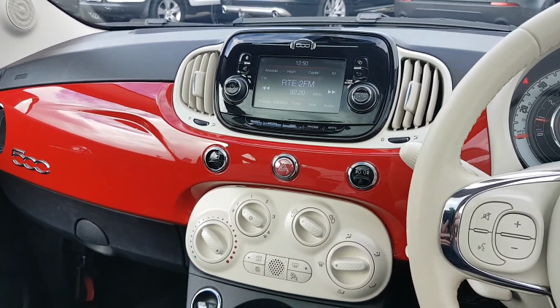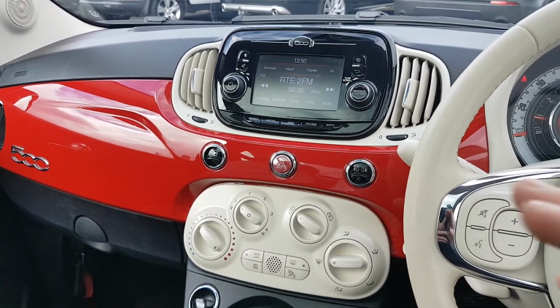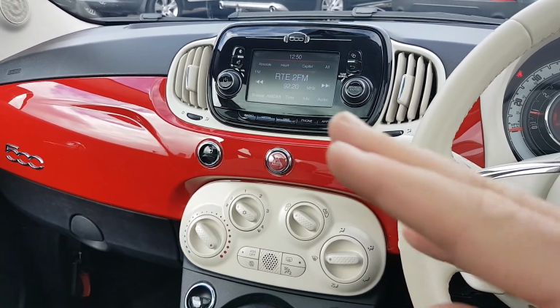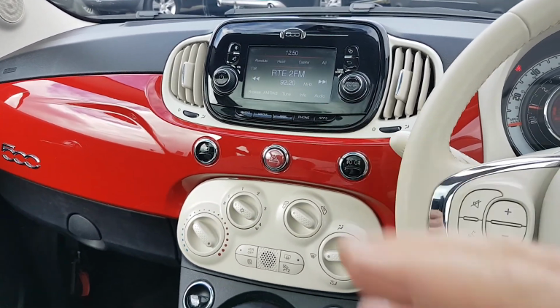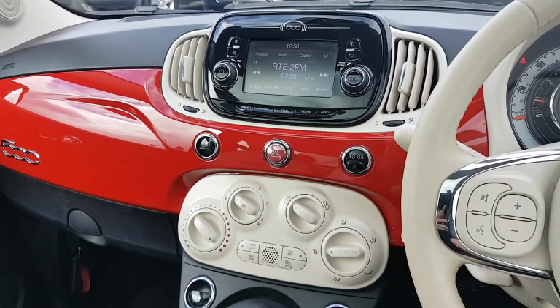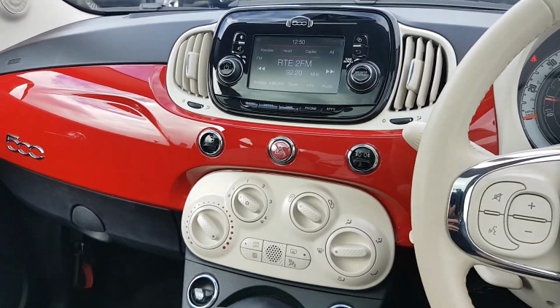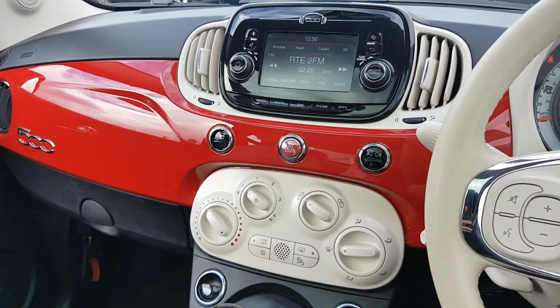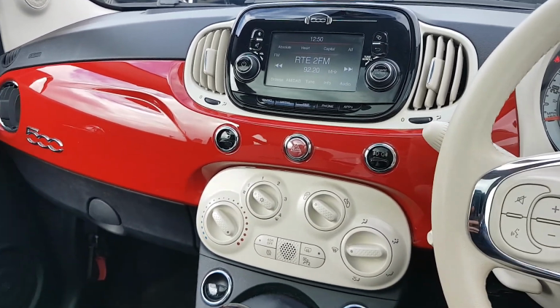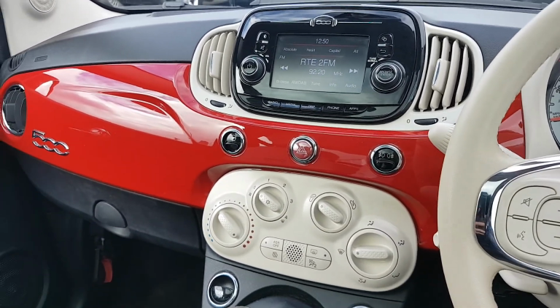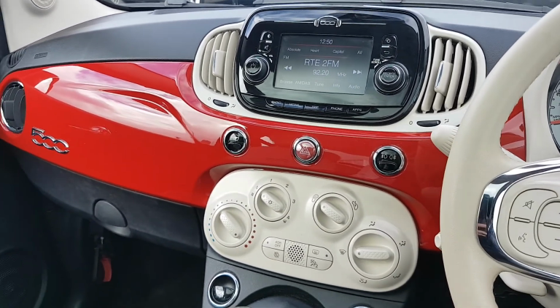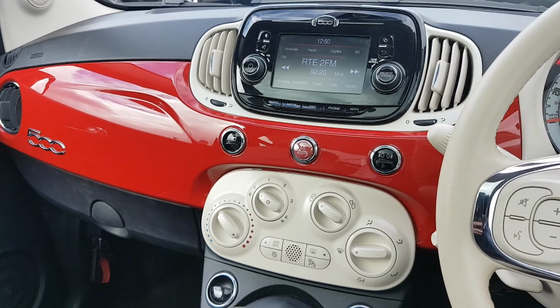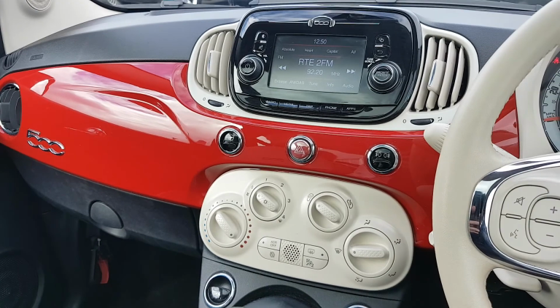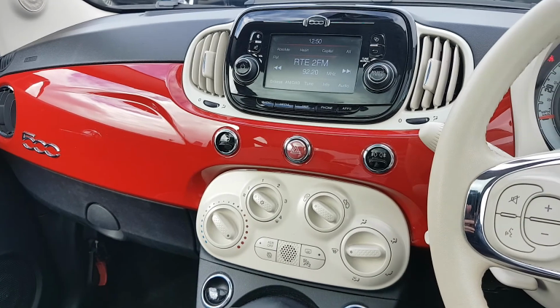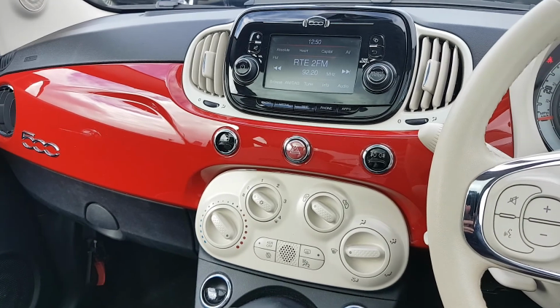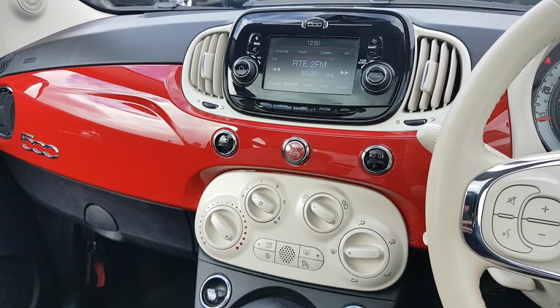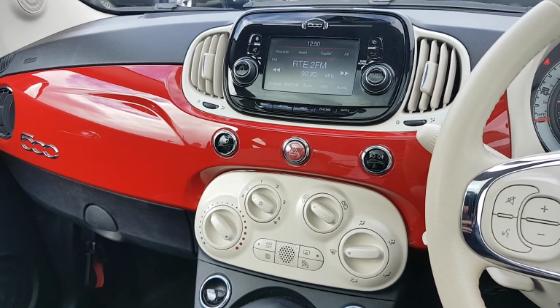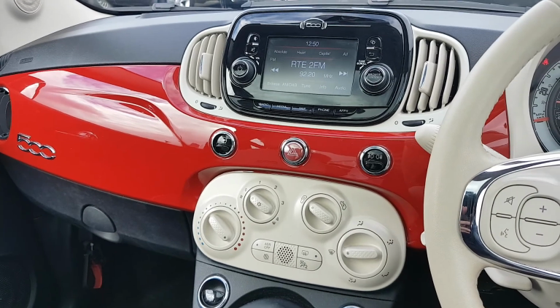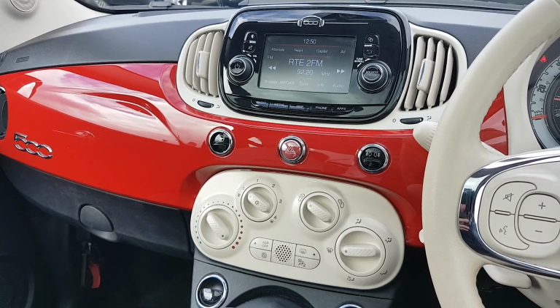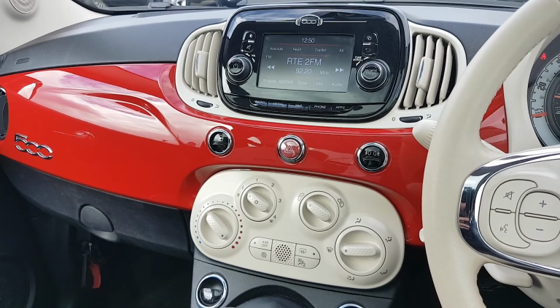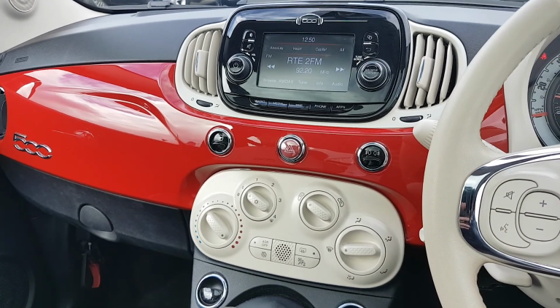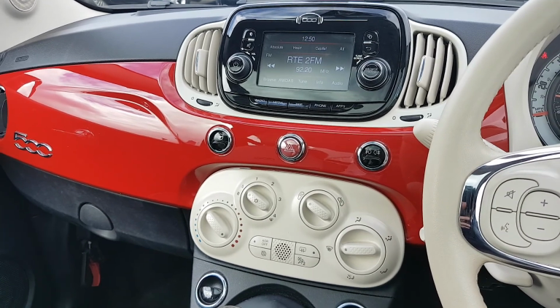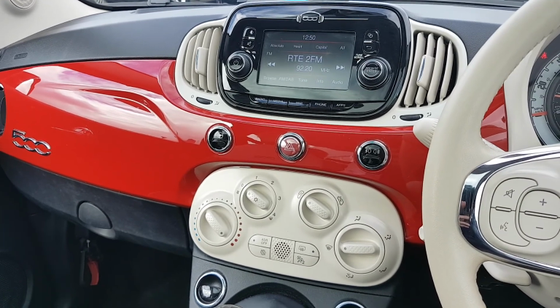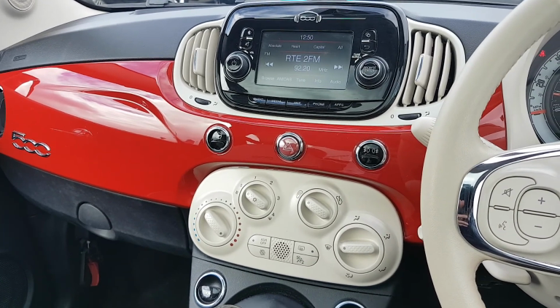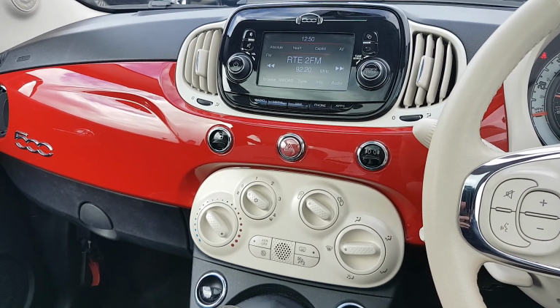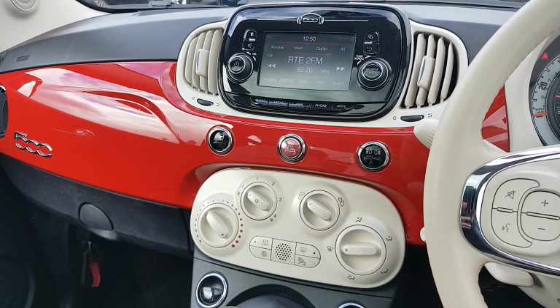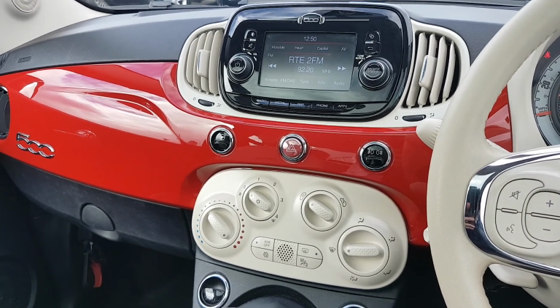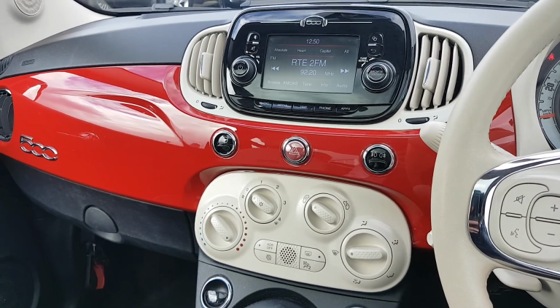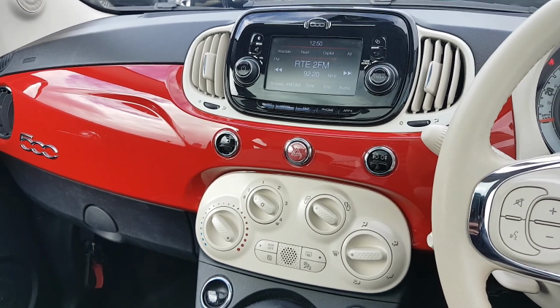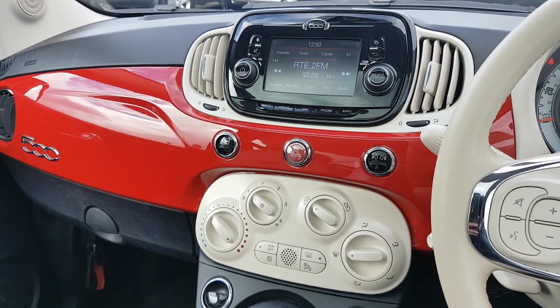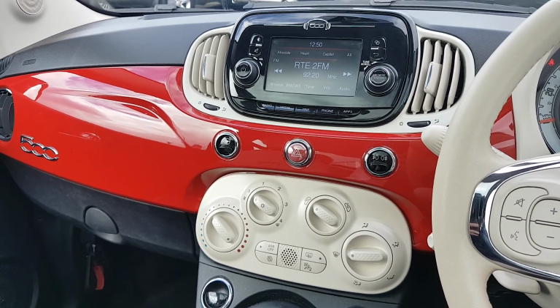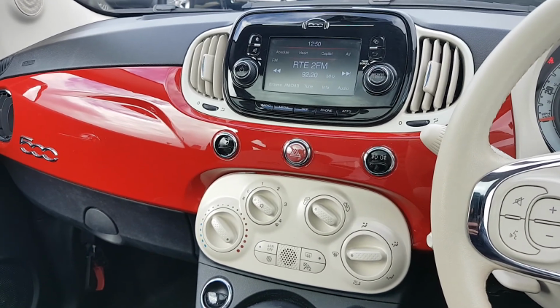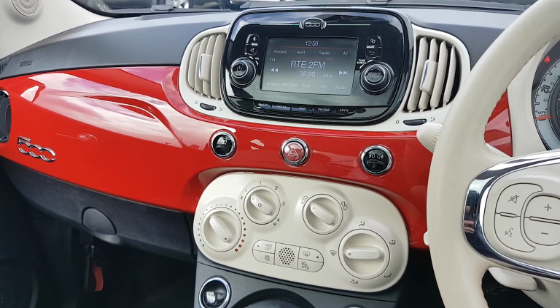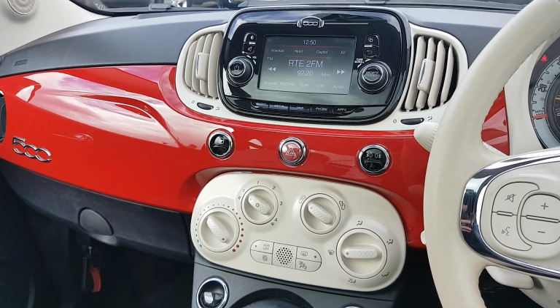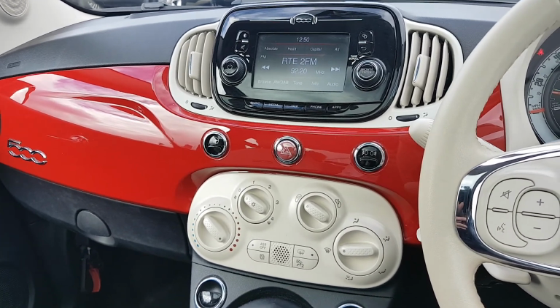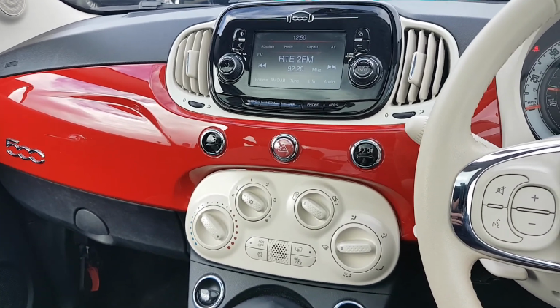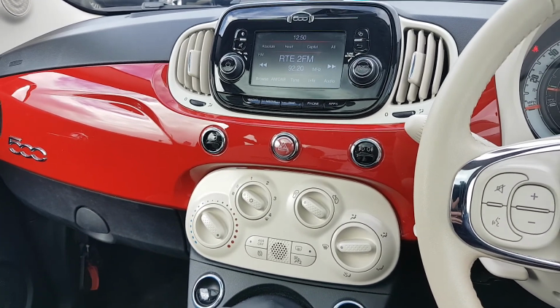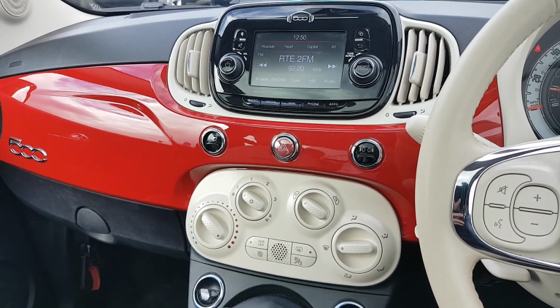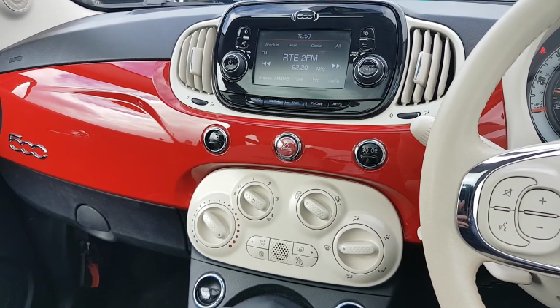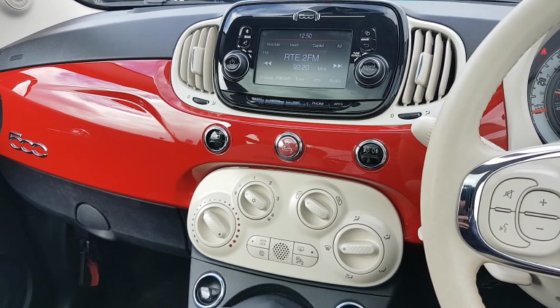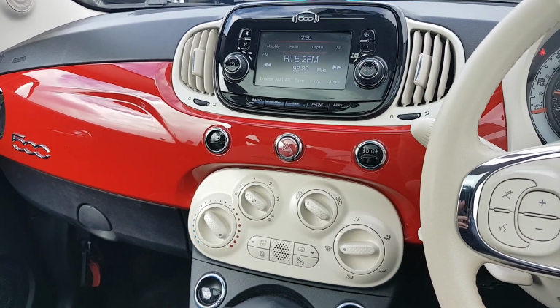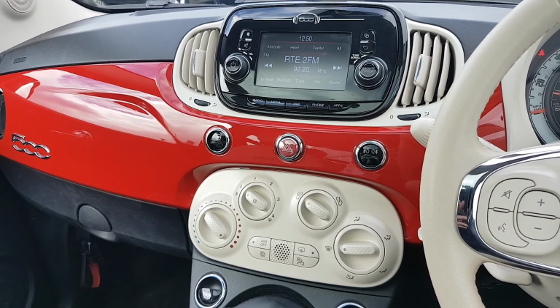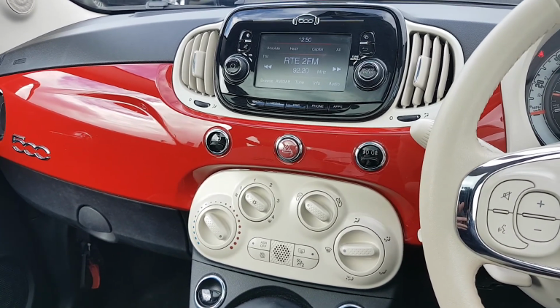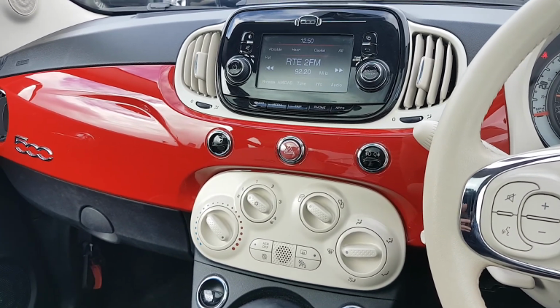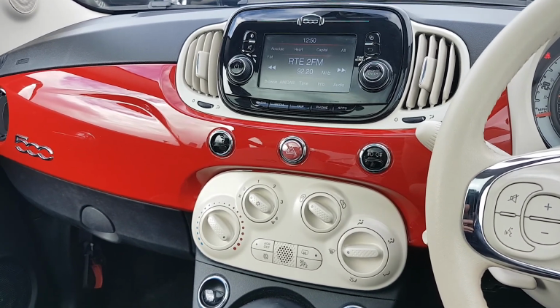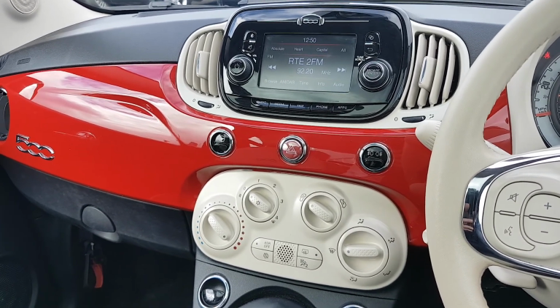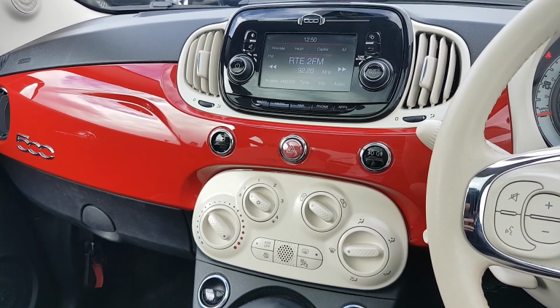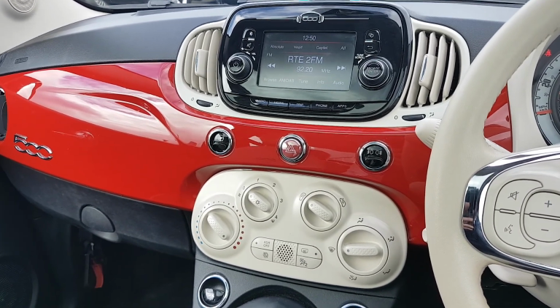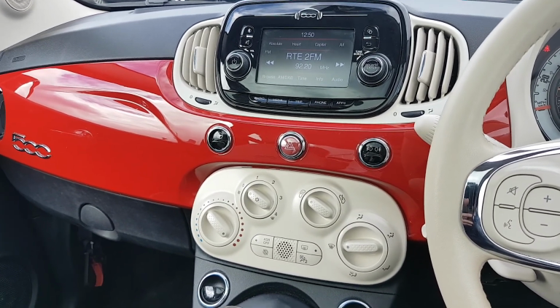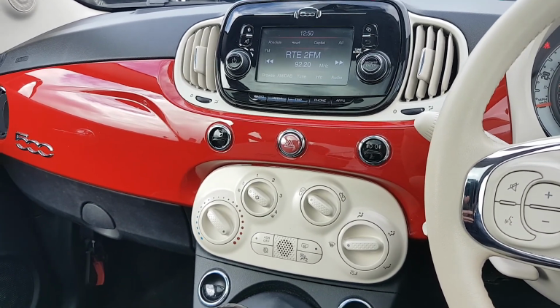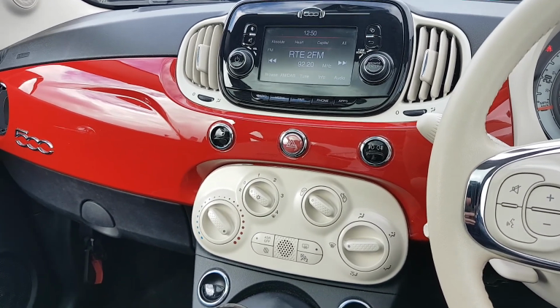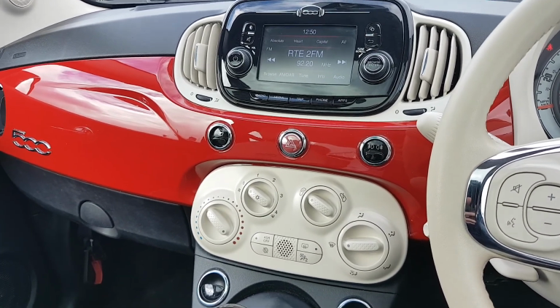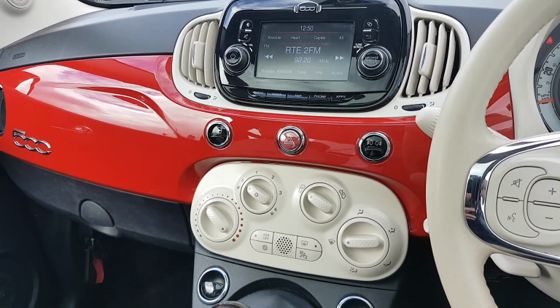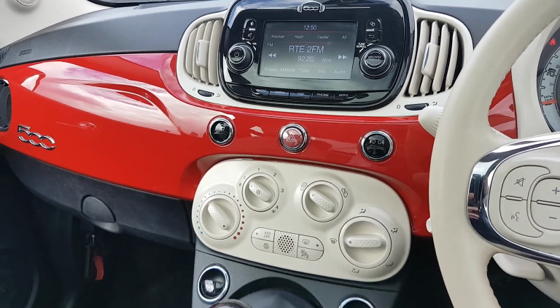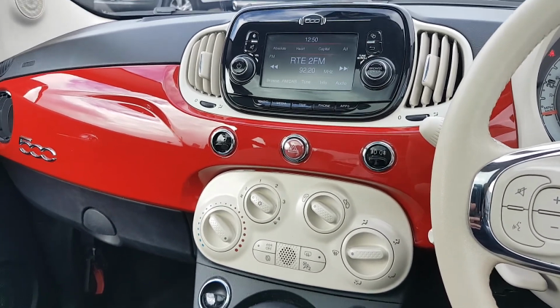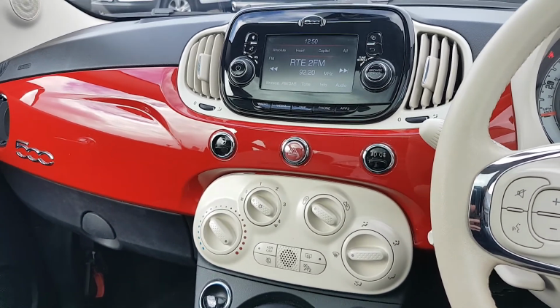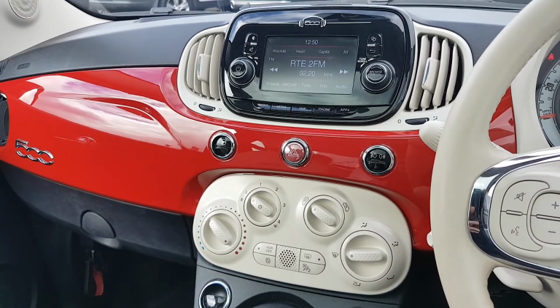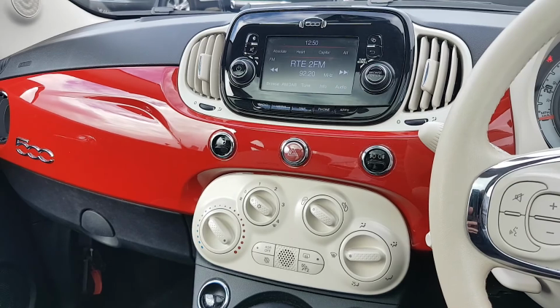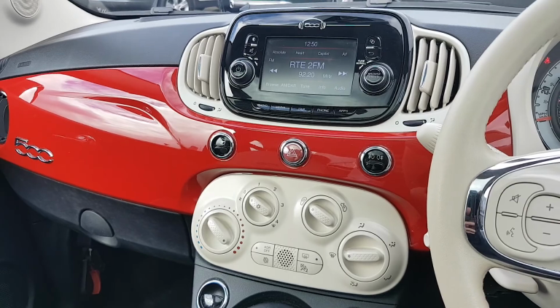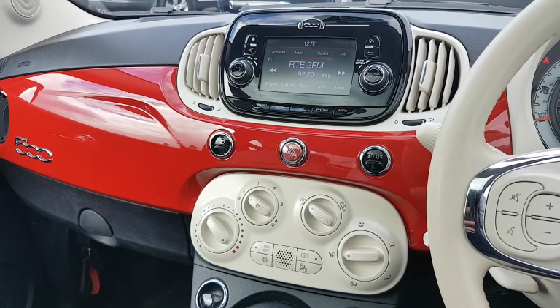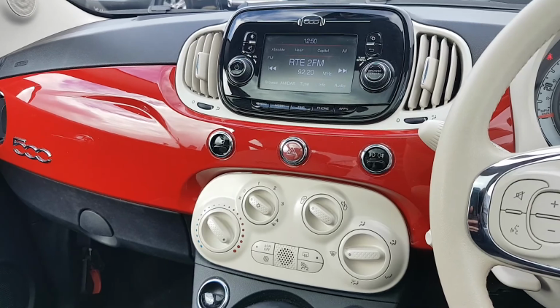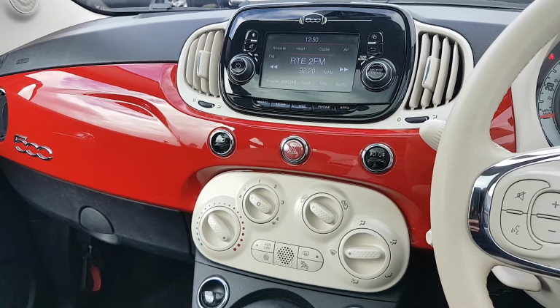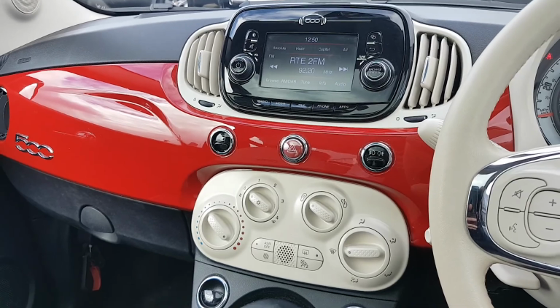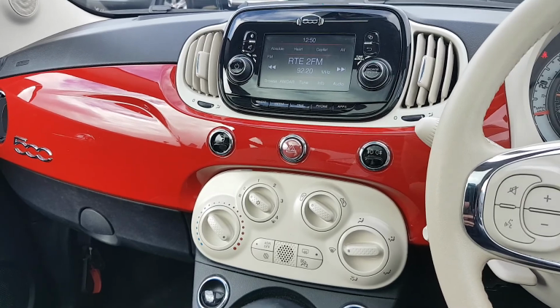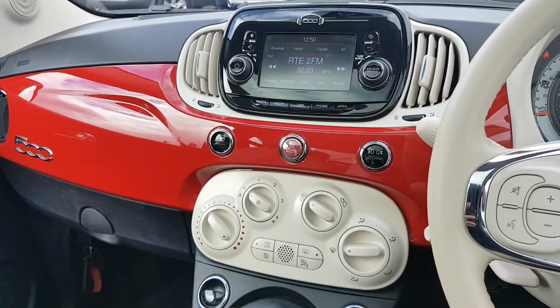Big screen in the middle with all your preset radio stations and Bluetooth media settings. You also have Uconnect for your phone, so you can hook up your phone and put your apps onto the screen.